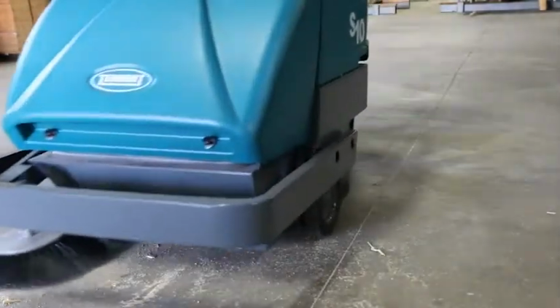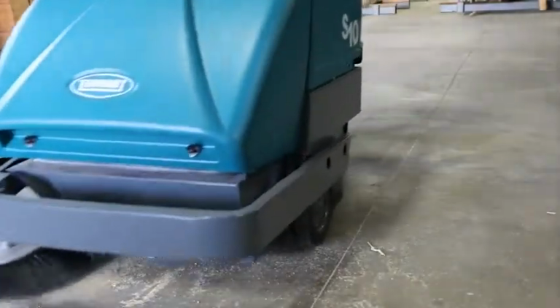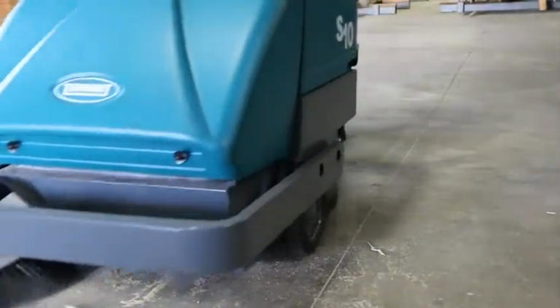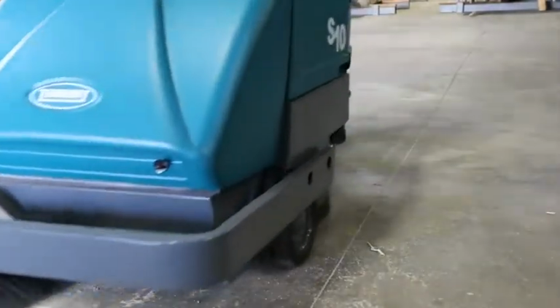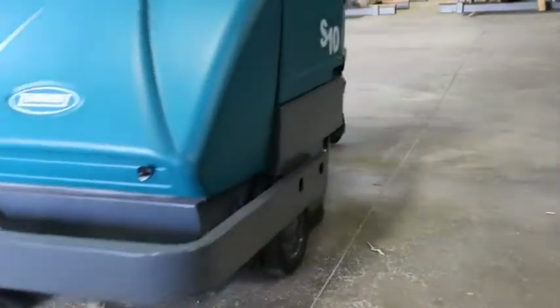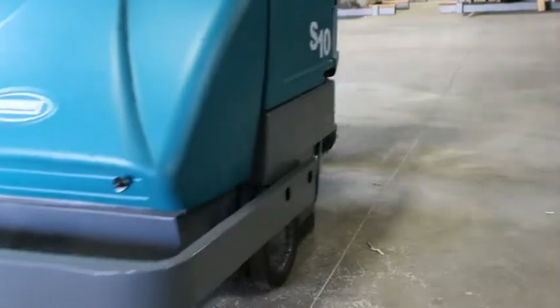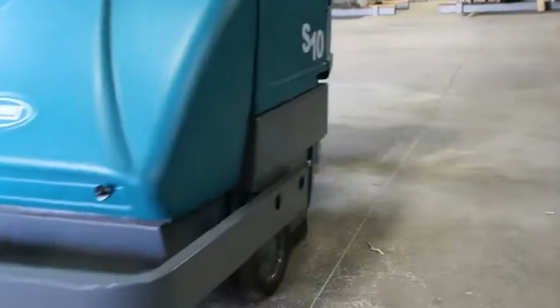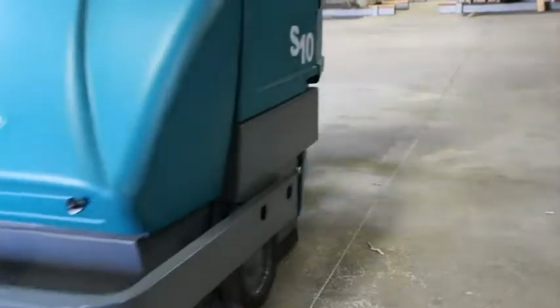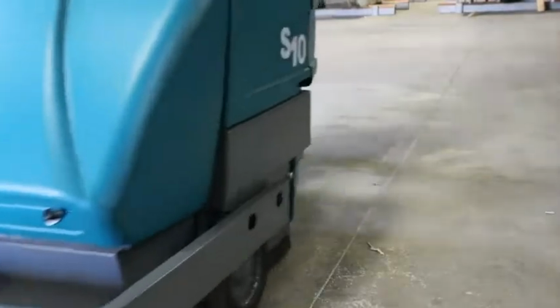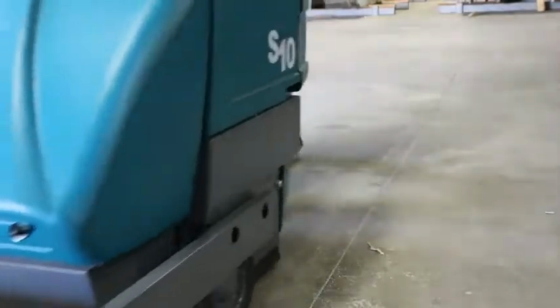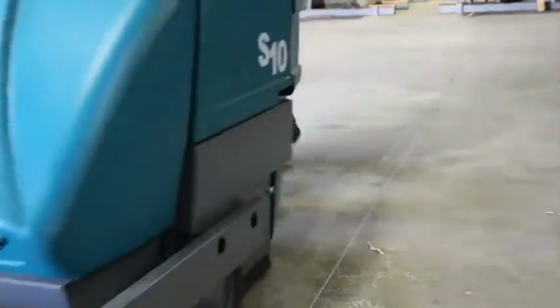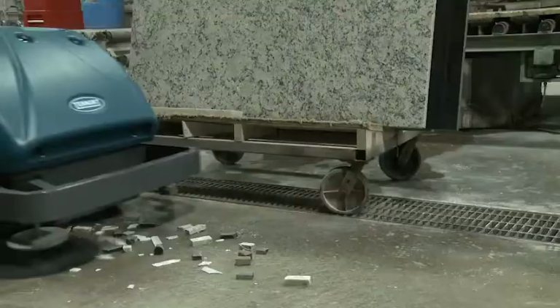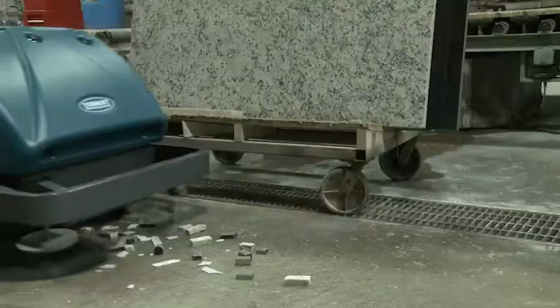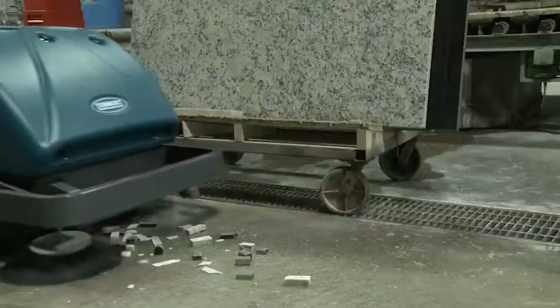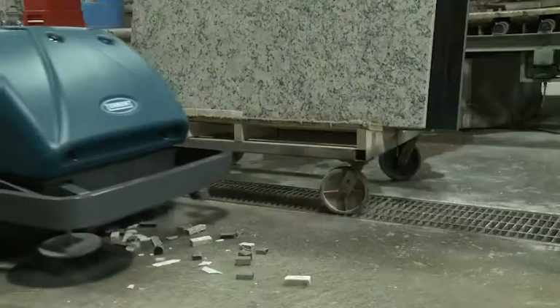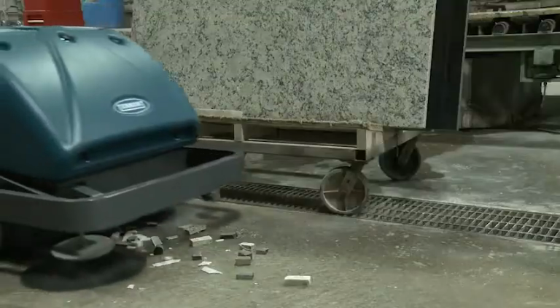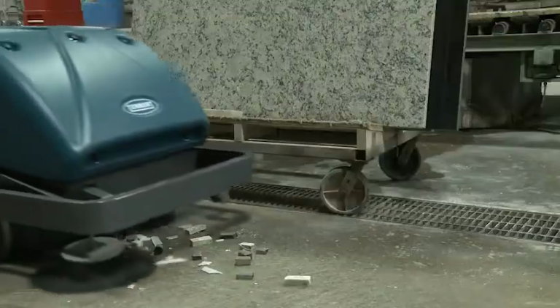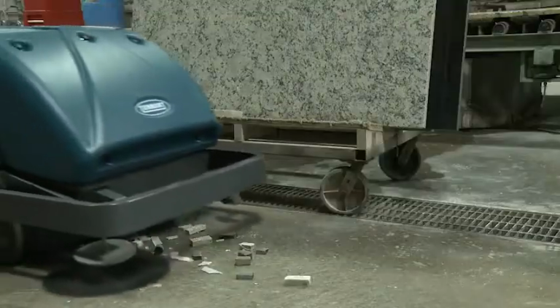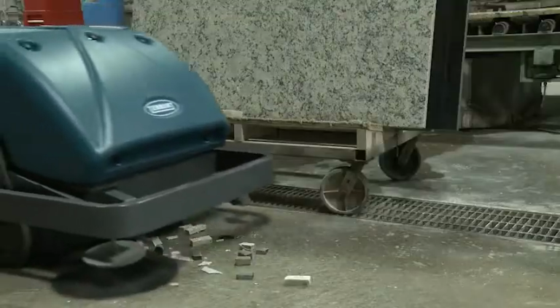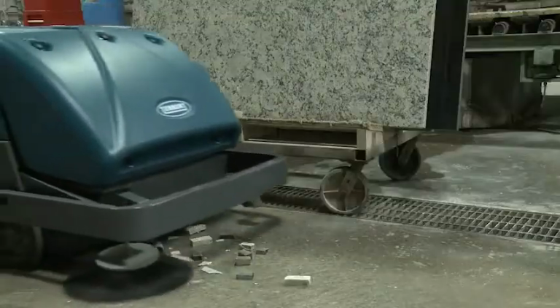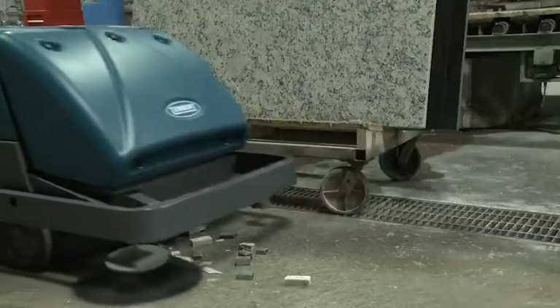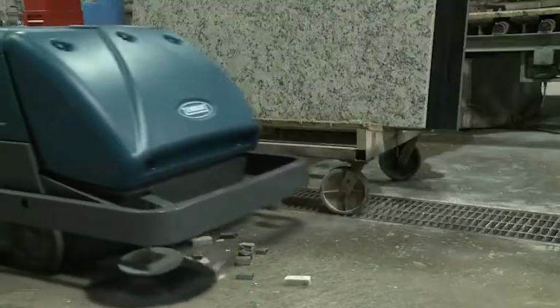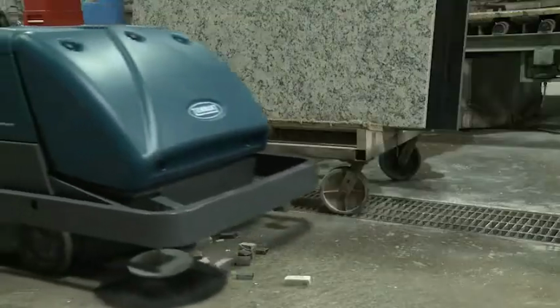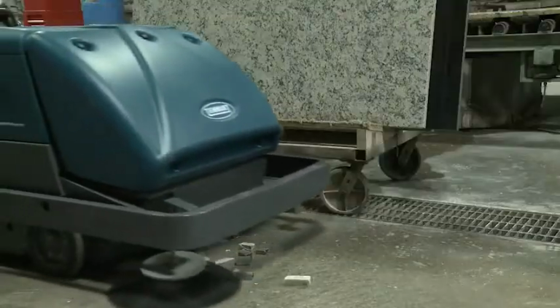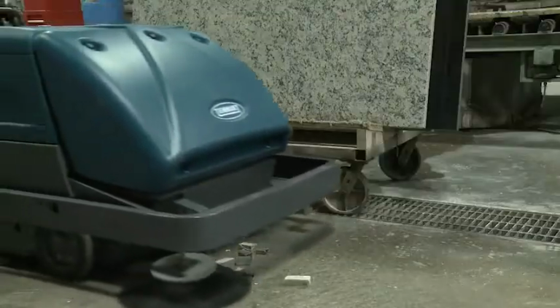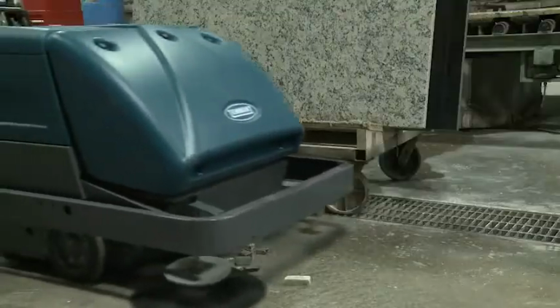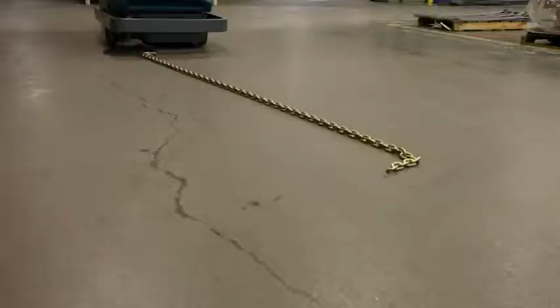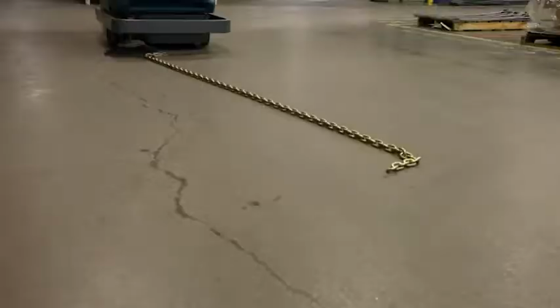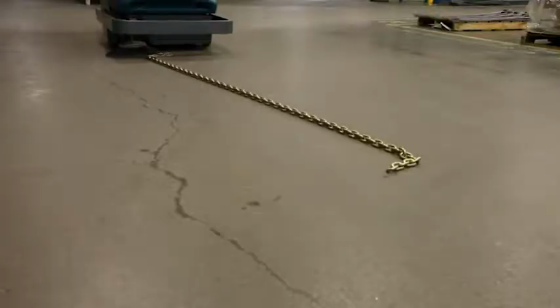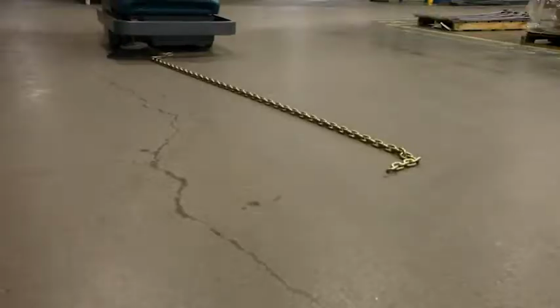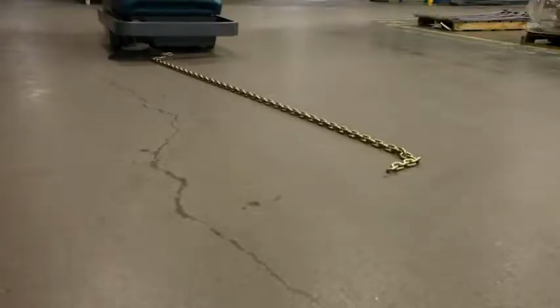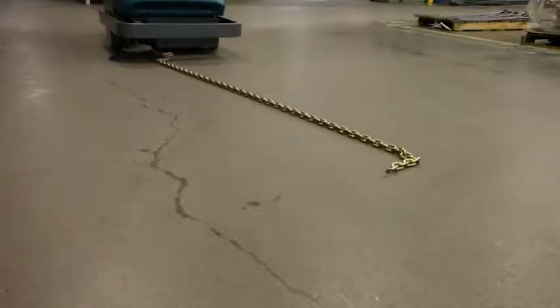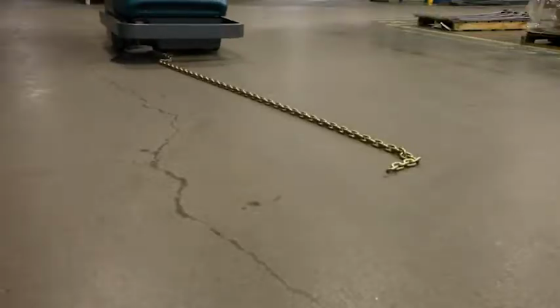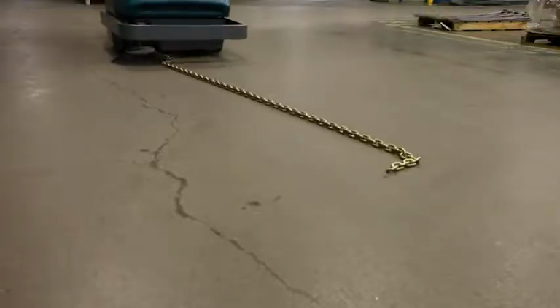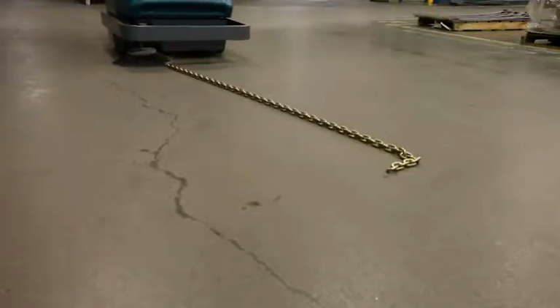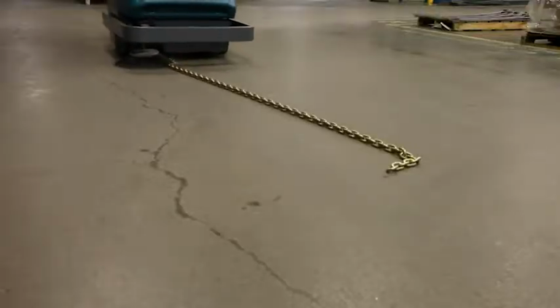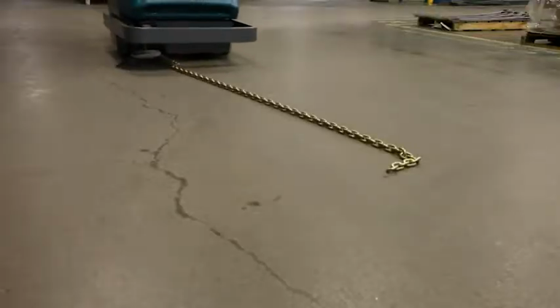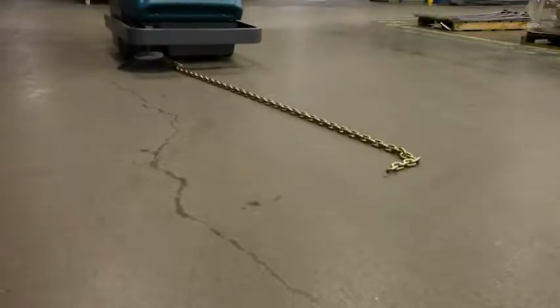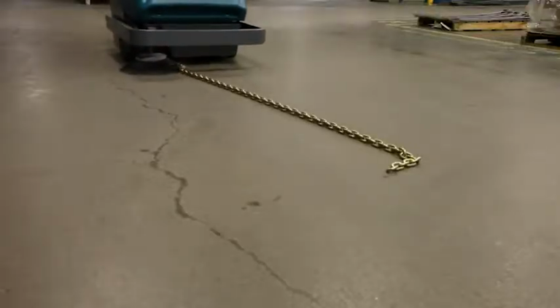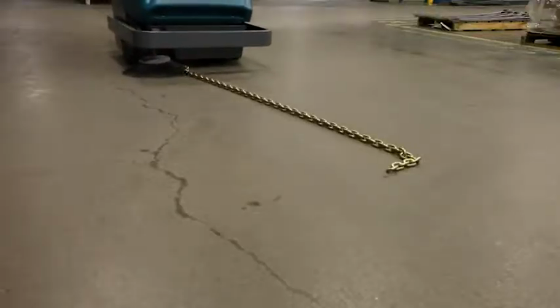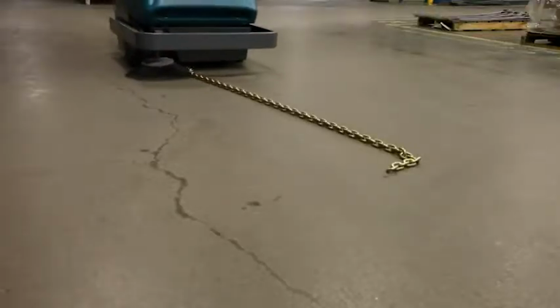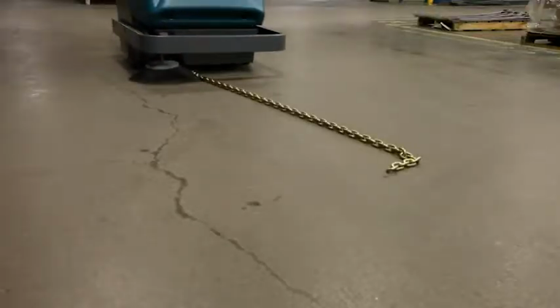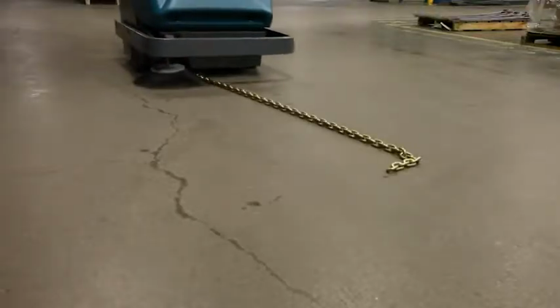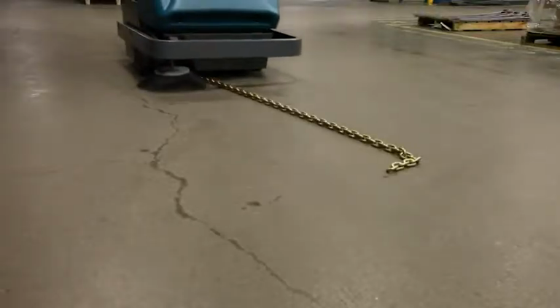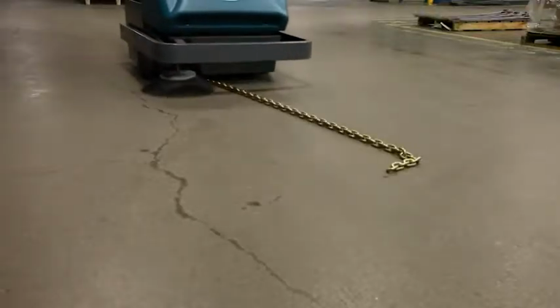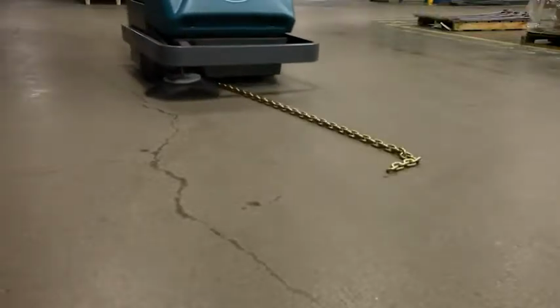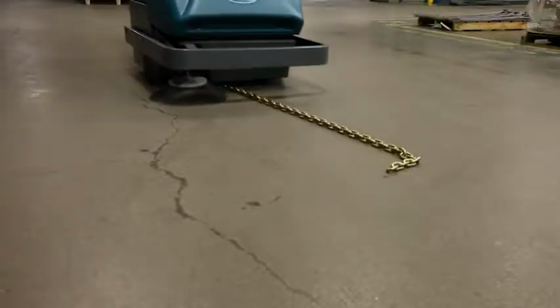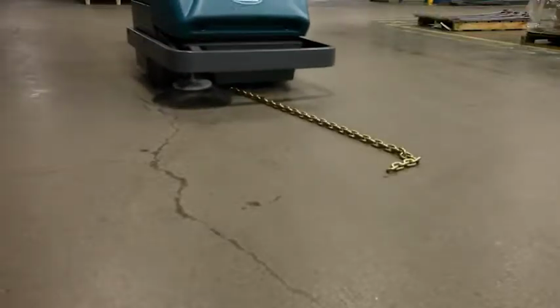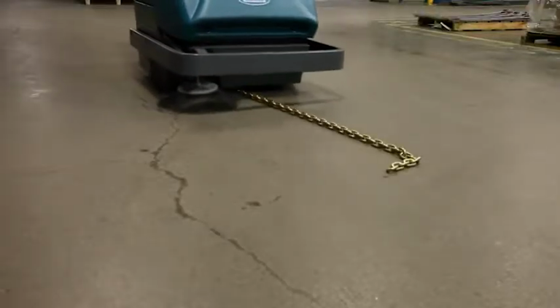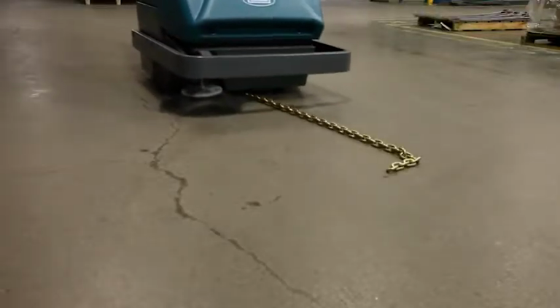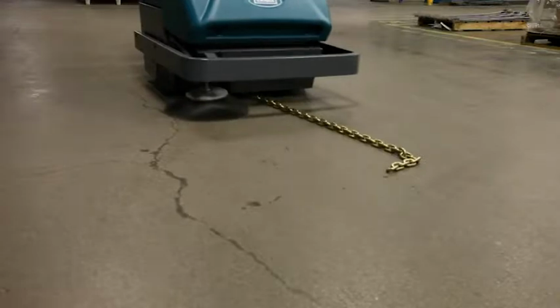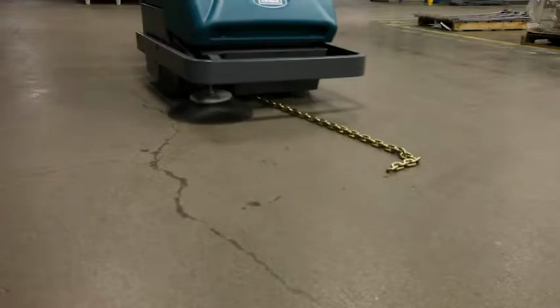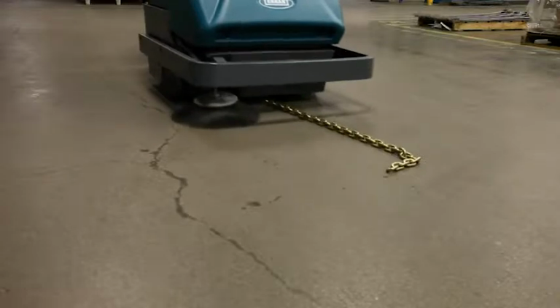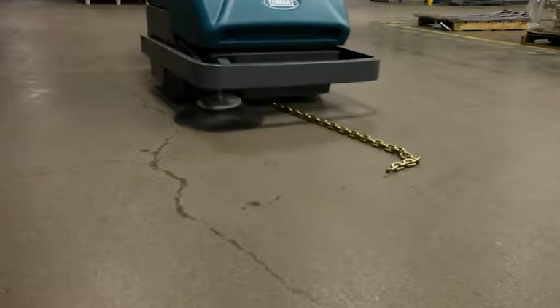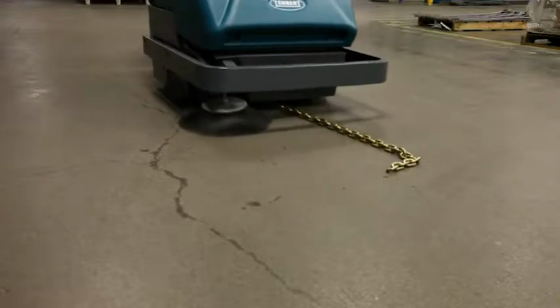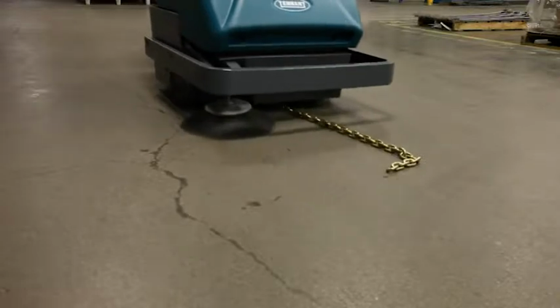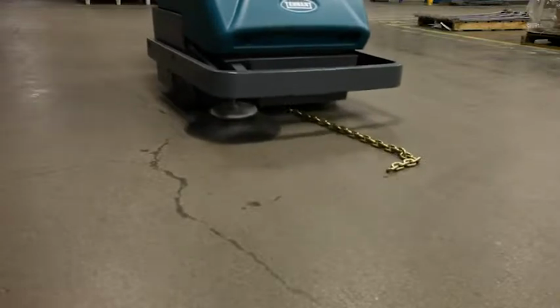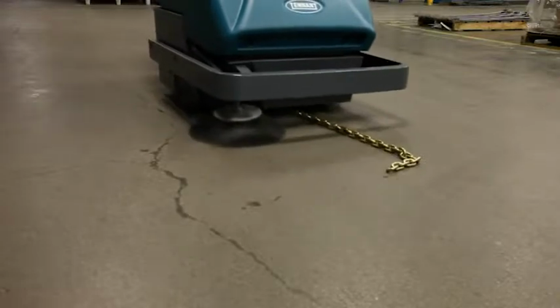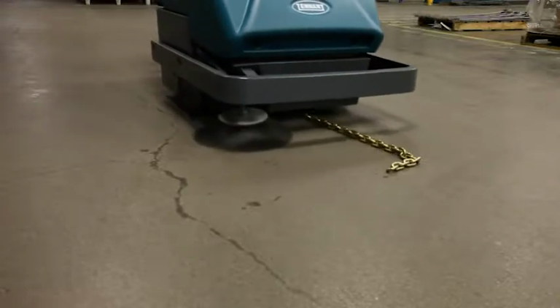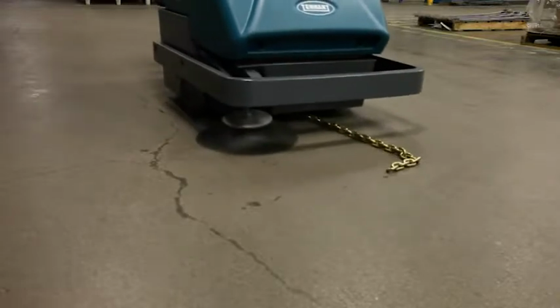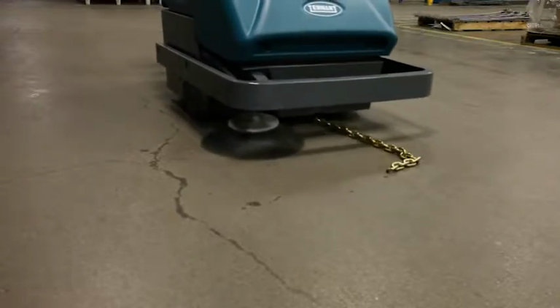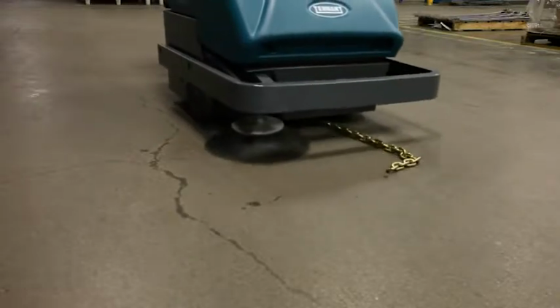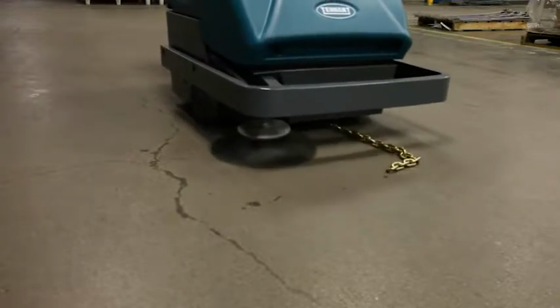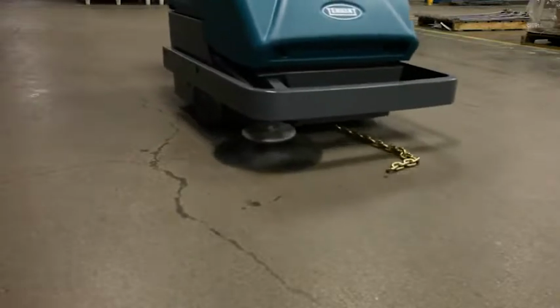From general warehouse sweeping to heavy industrial applications, the unique design of the floating hopper means you can handle a large variety of debris.